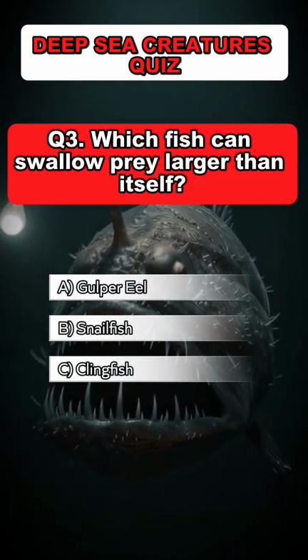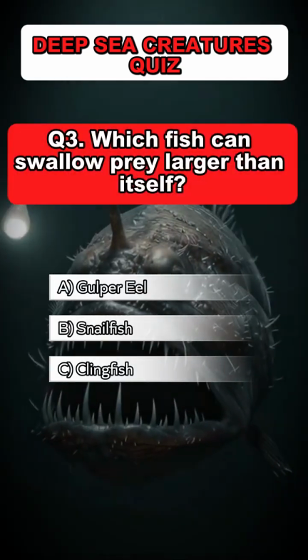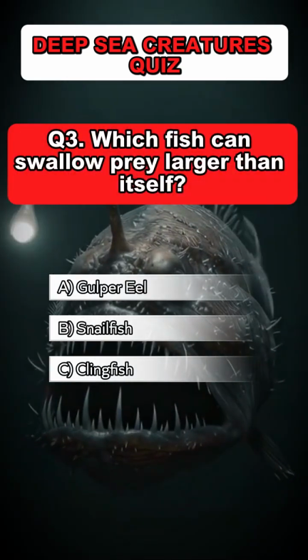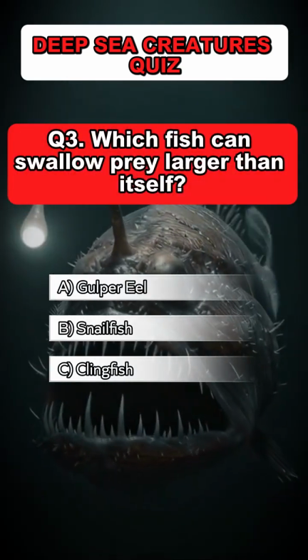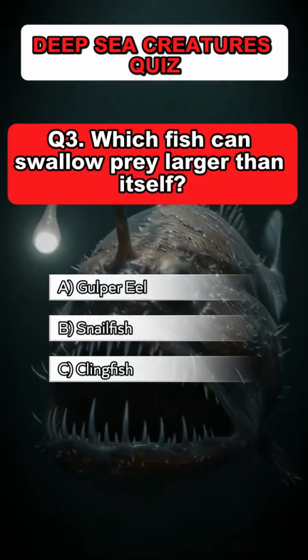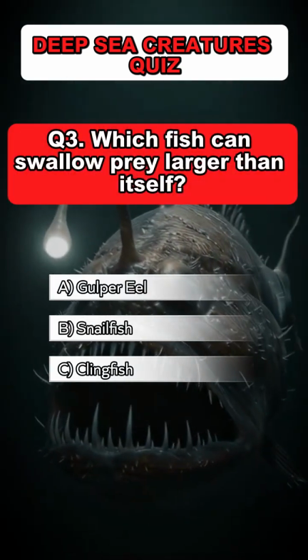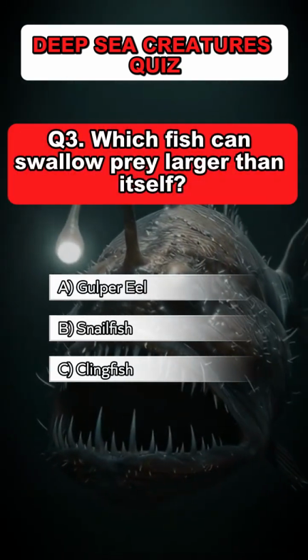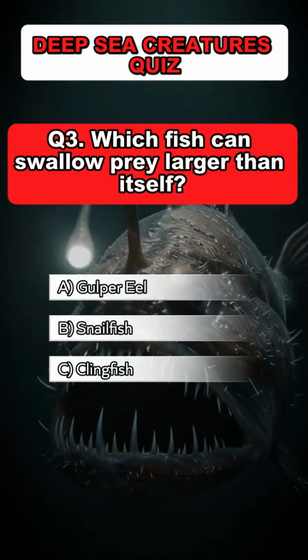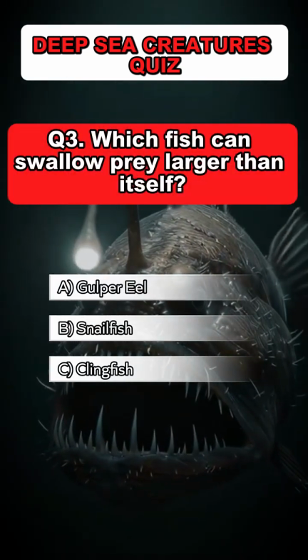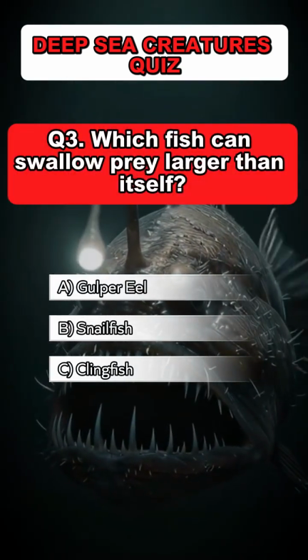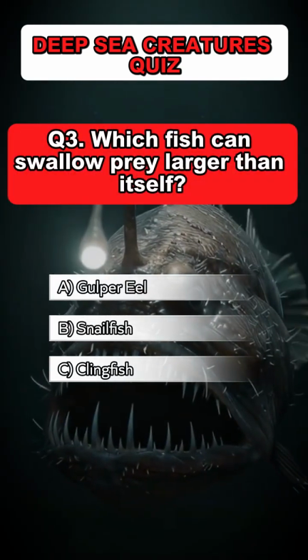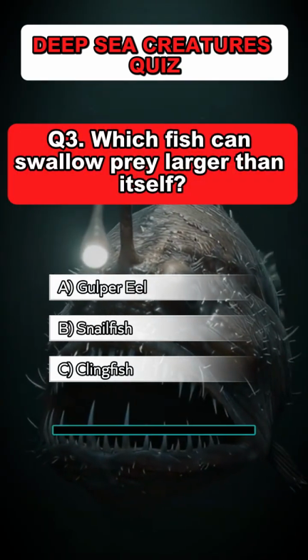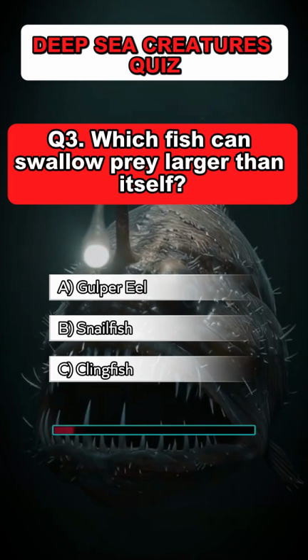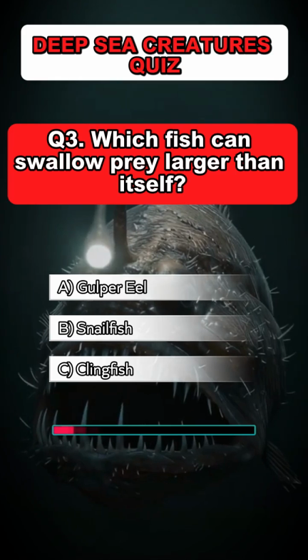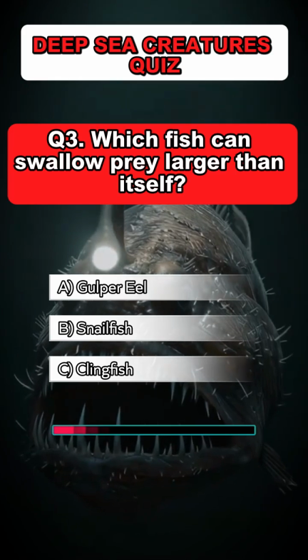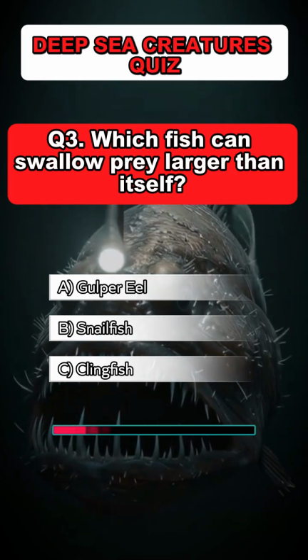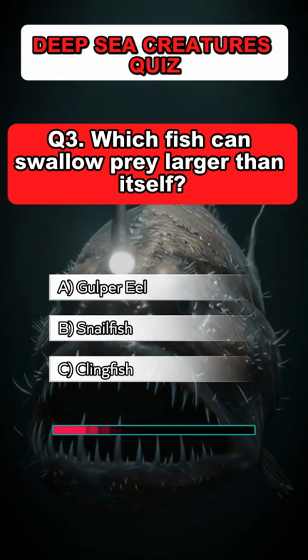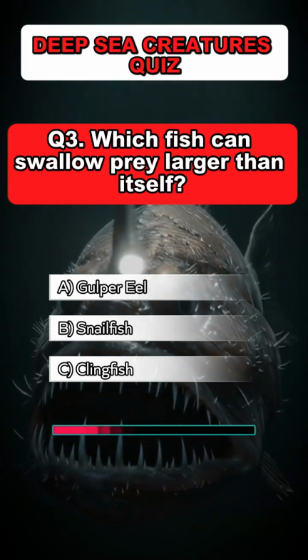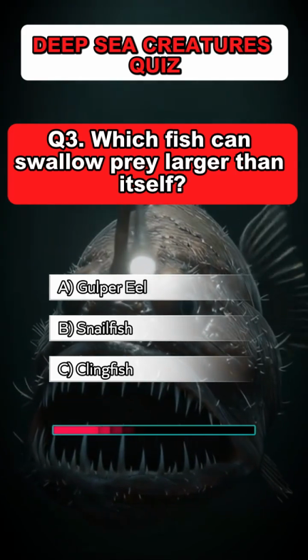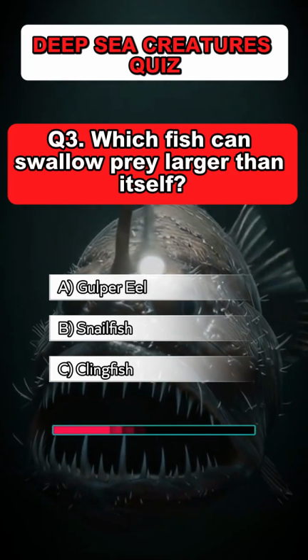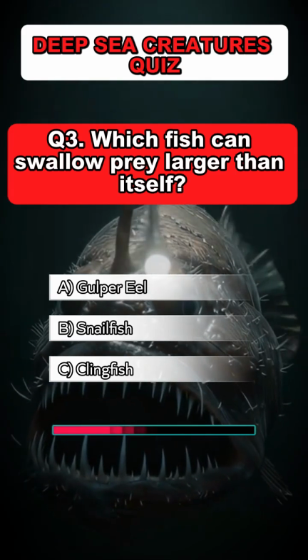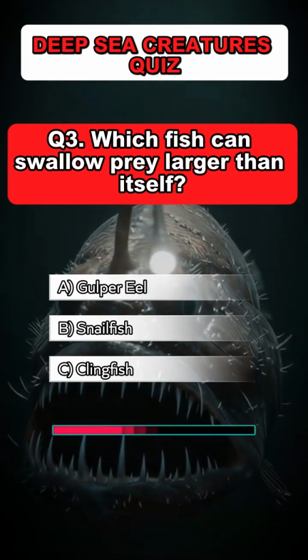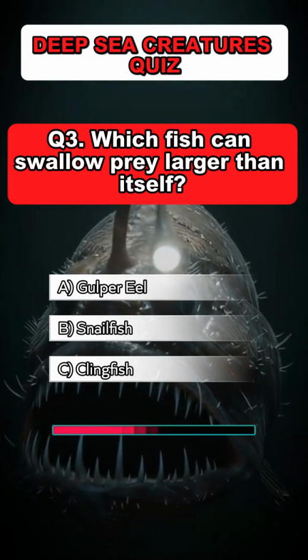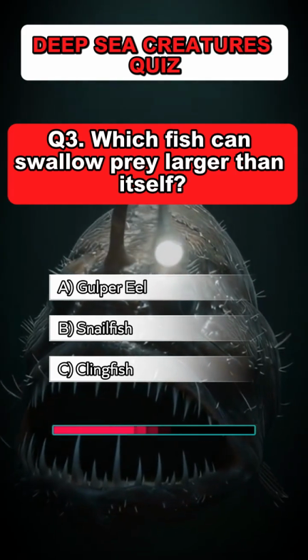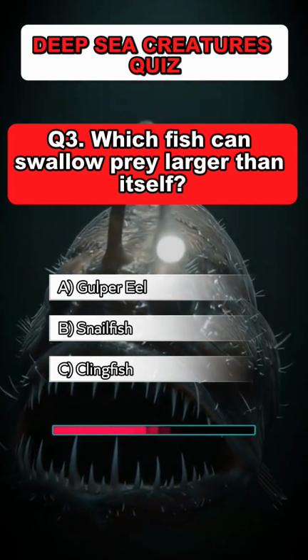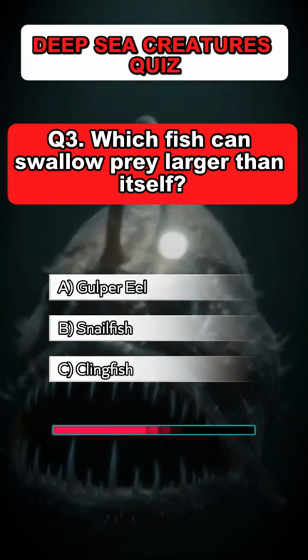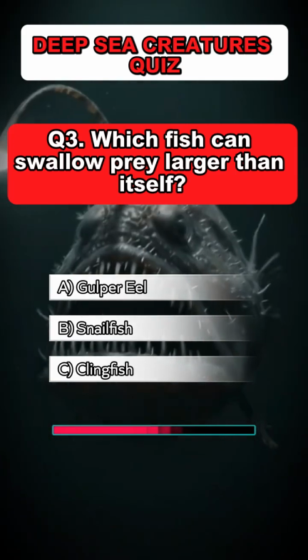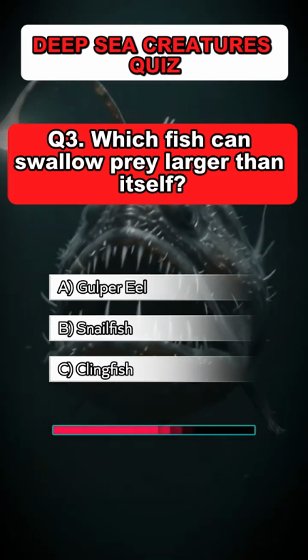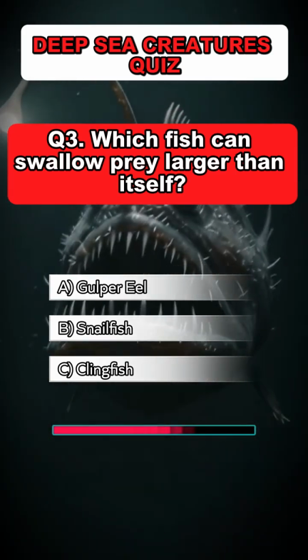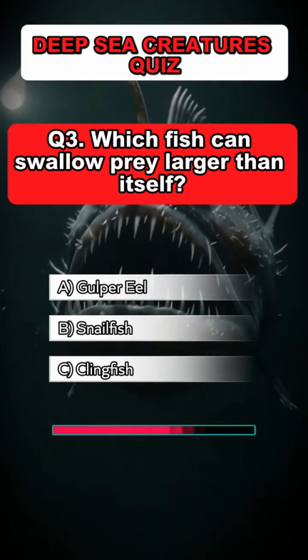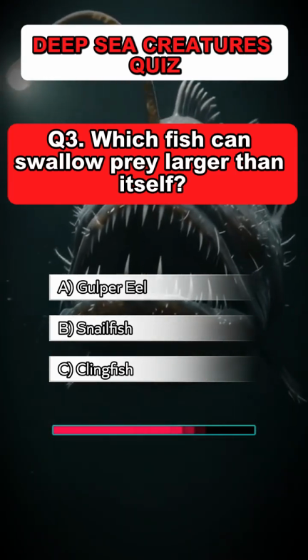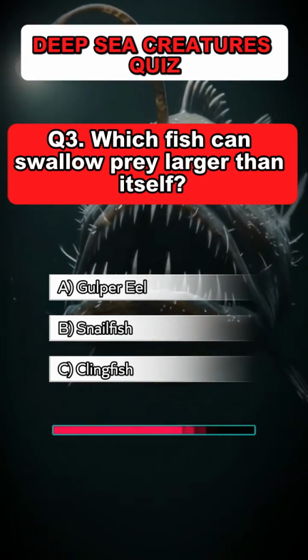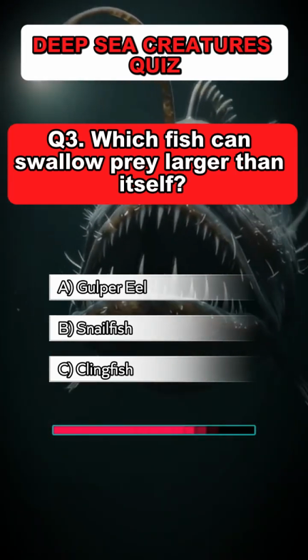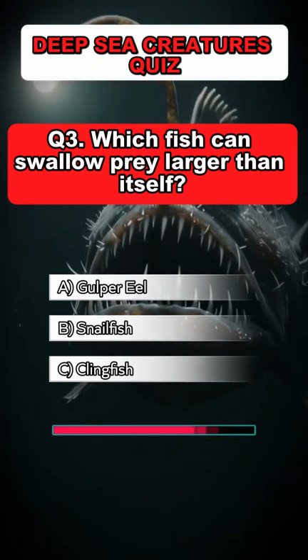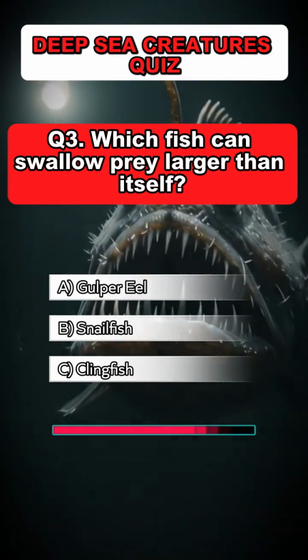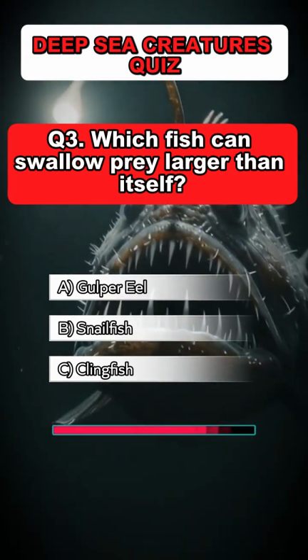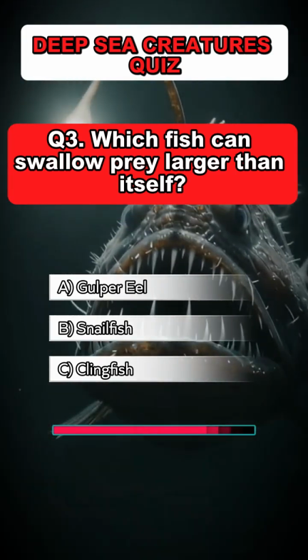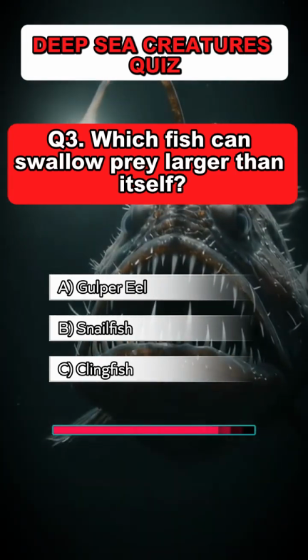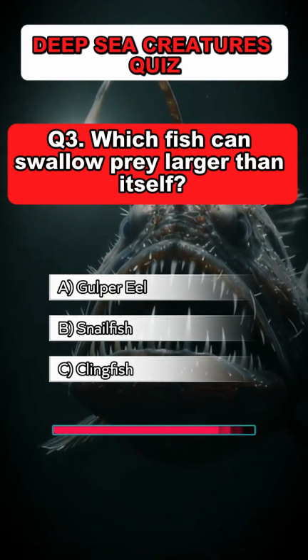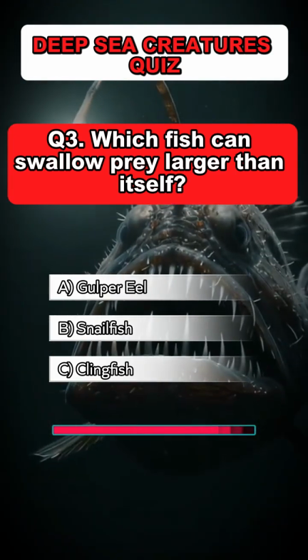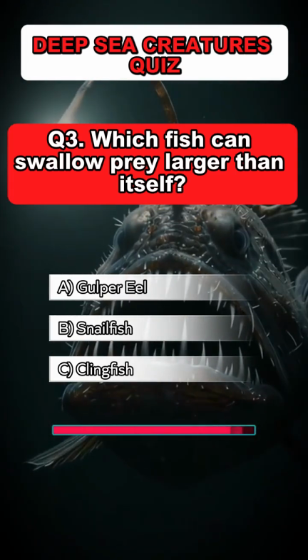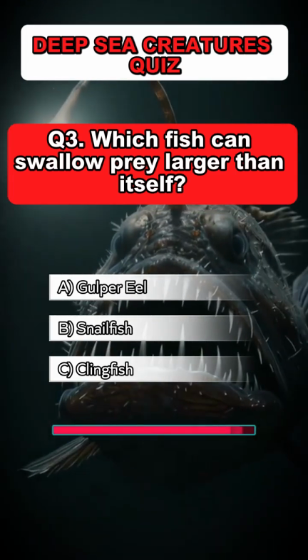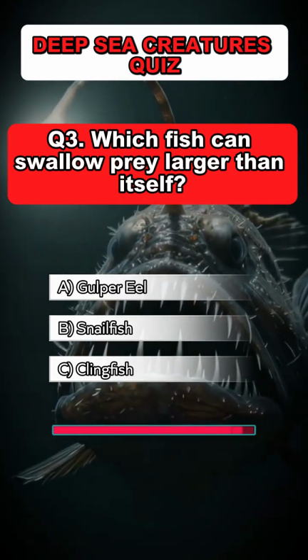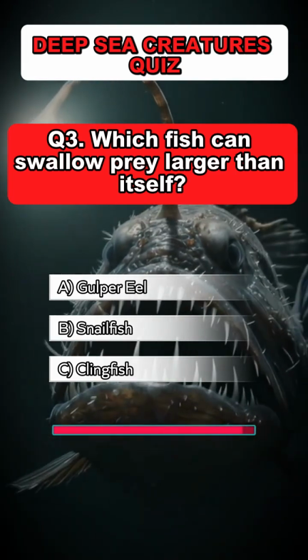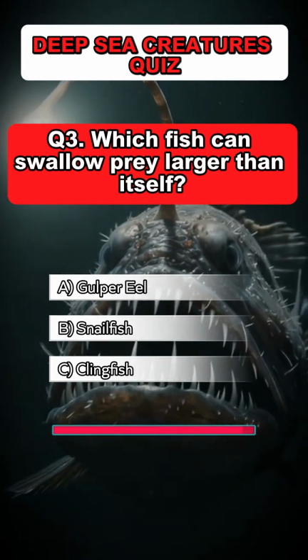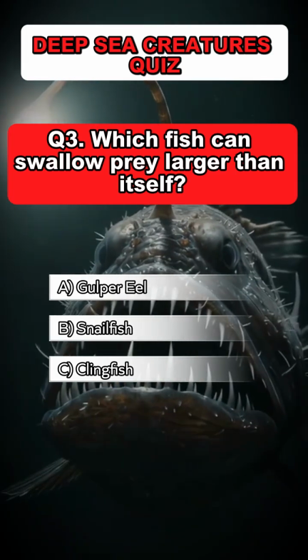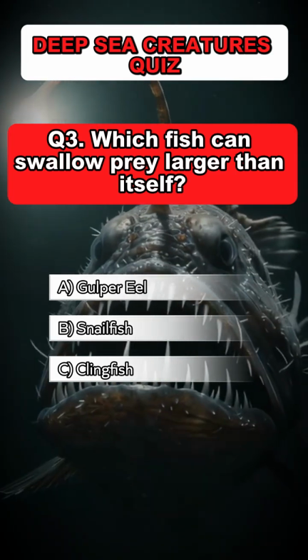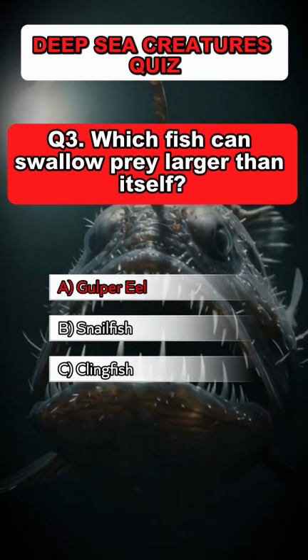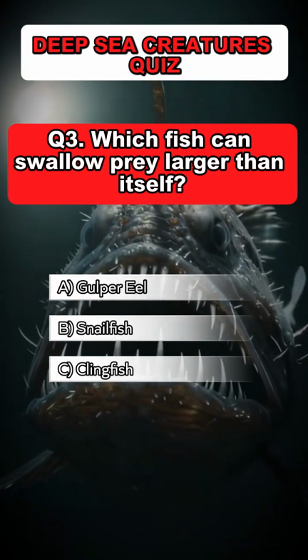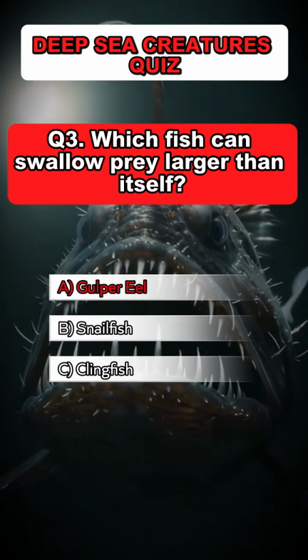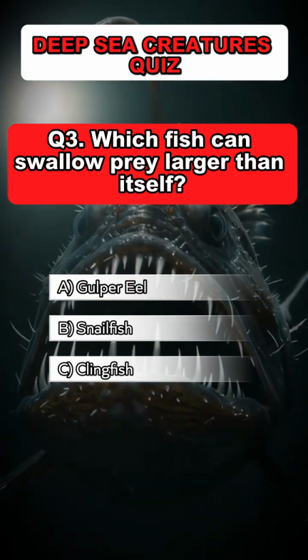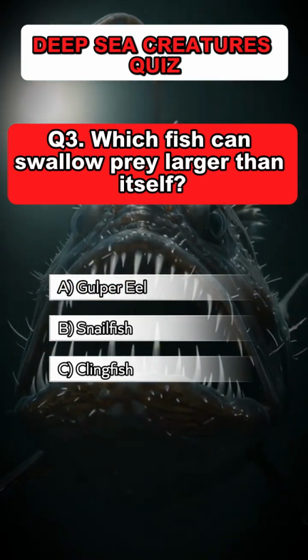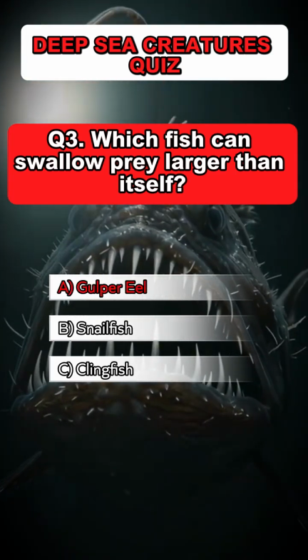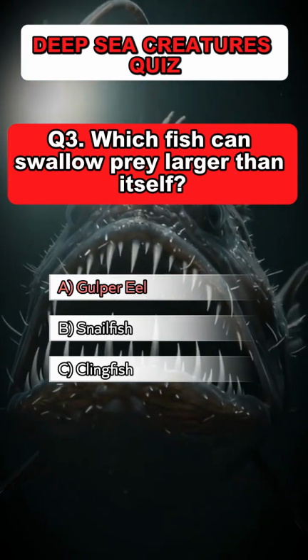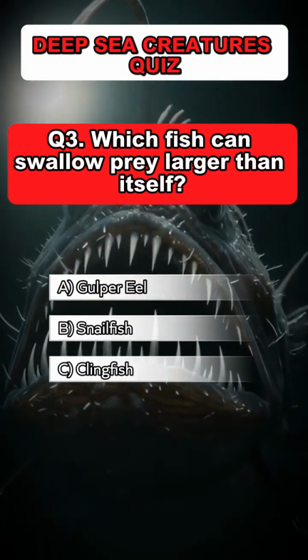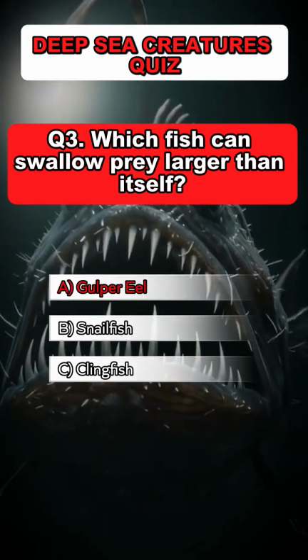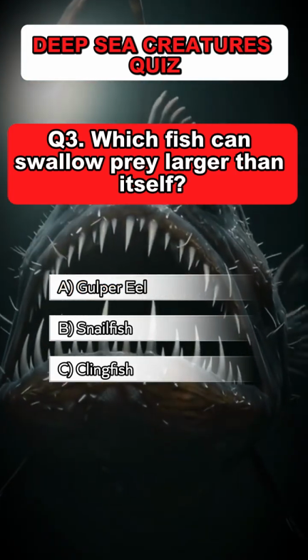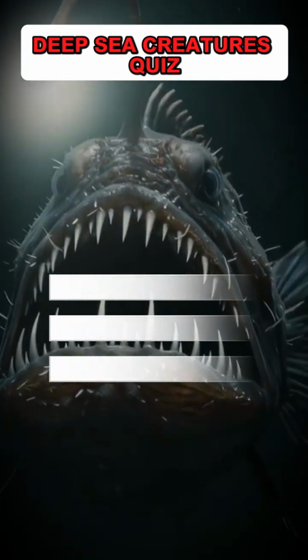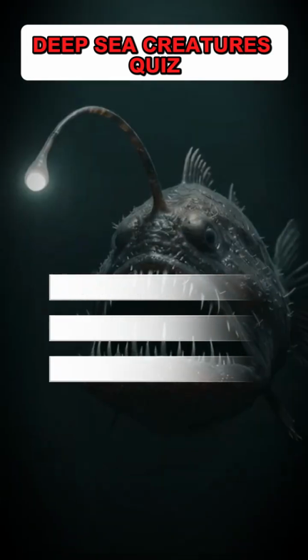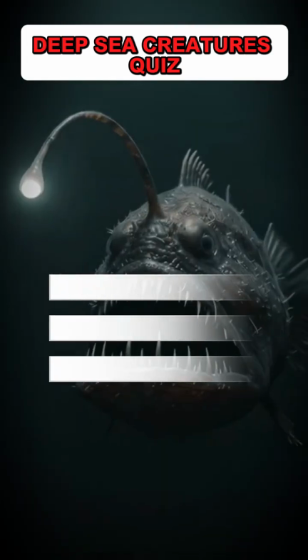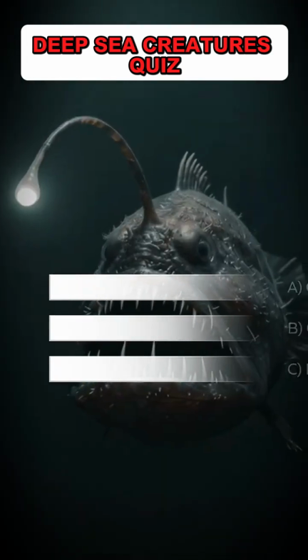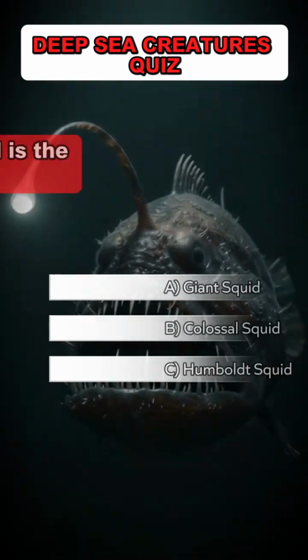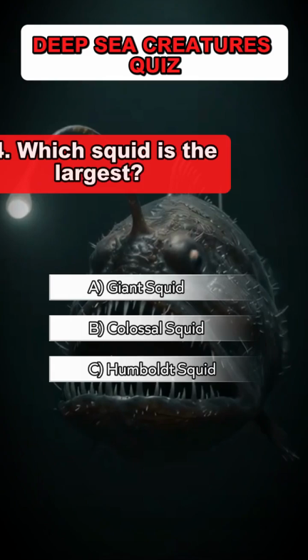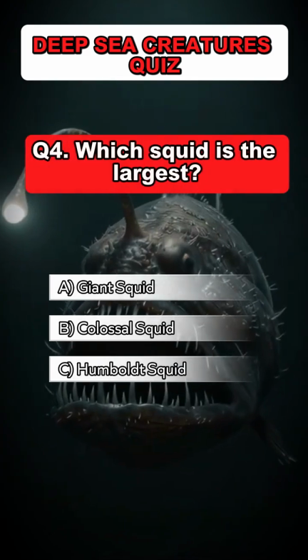Question 3: Which fish can swallow prey larger than itself? Answer: A. Gulper eel.